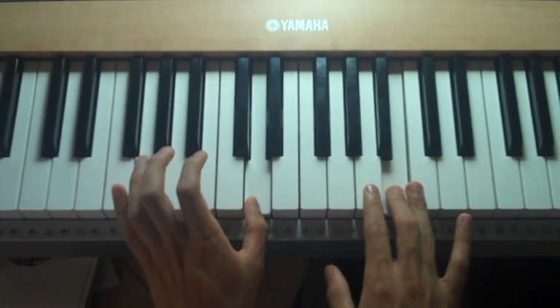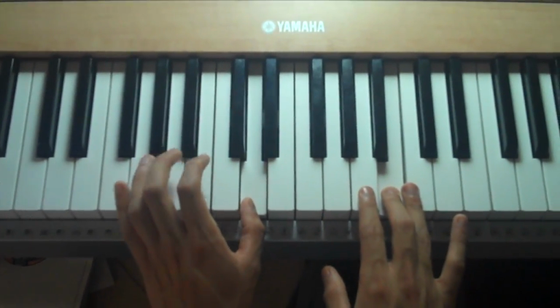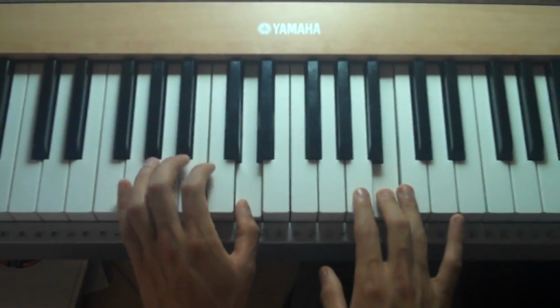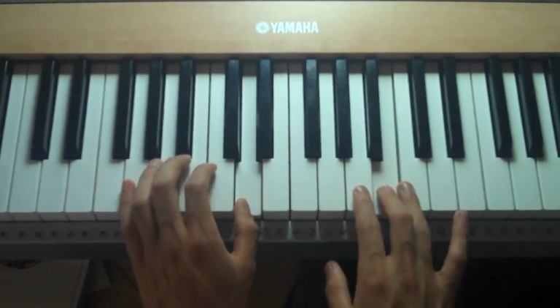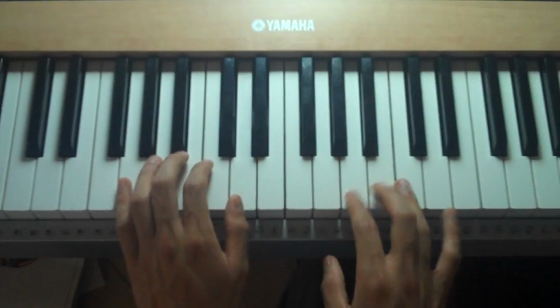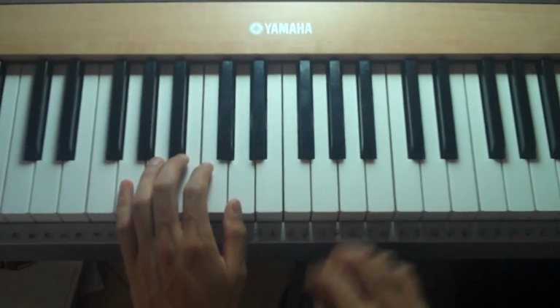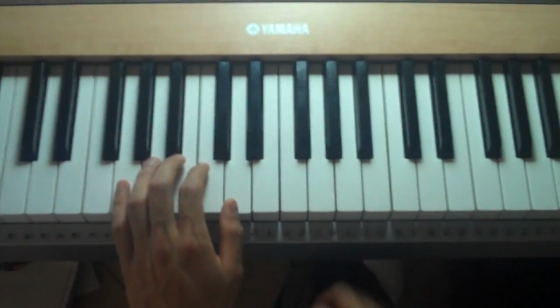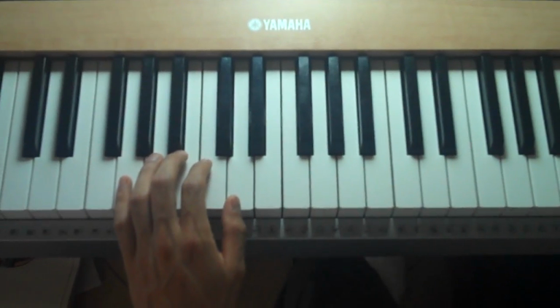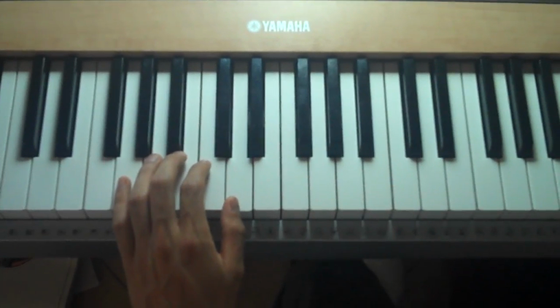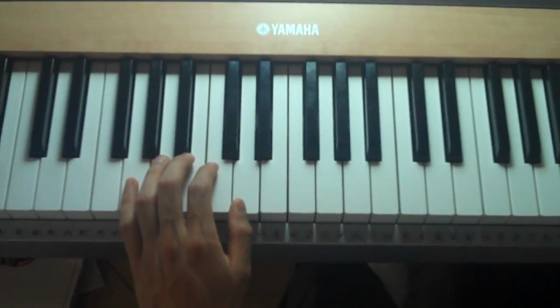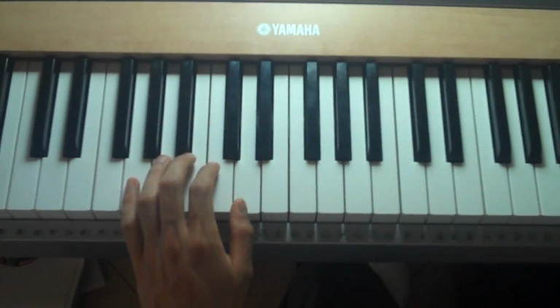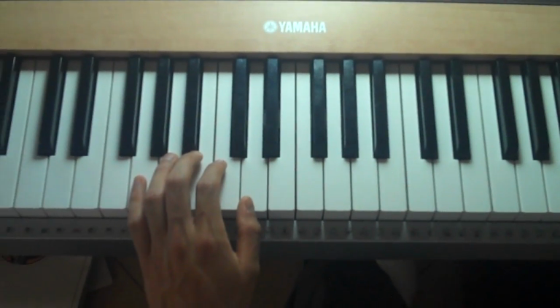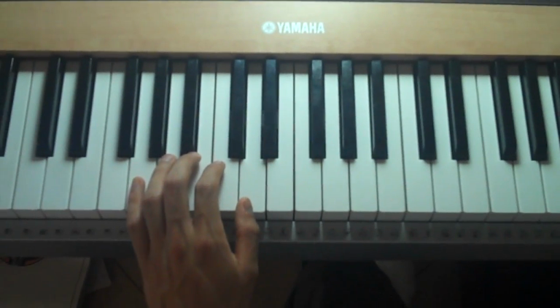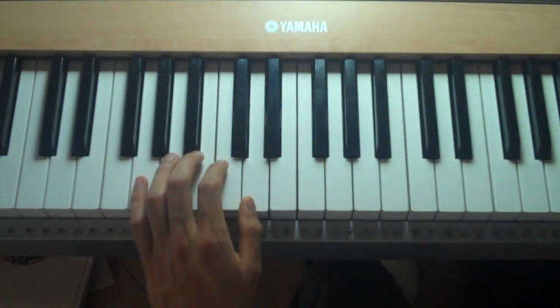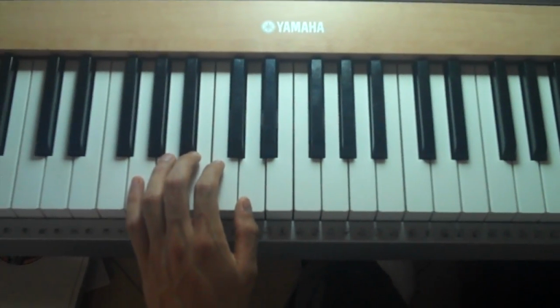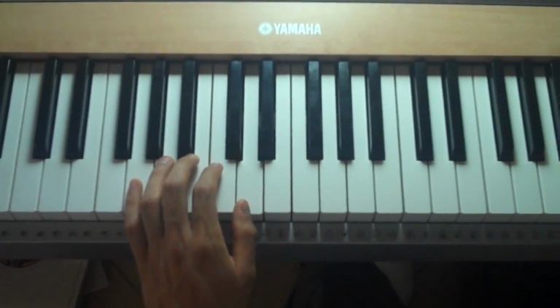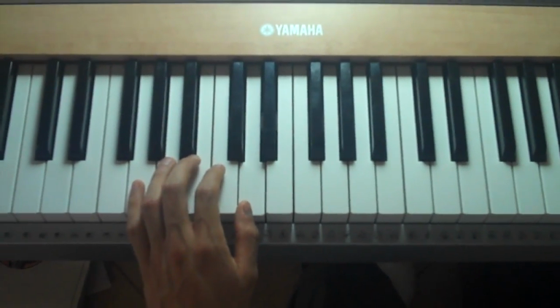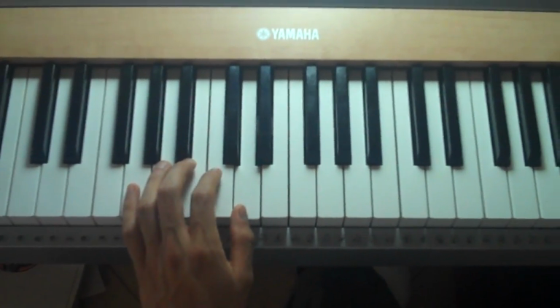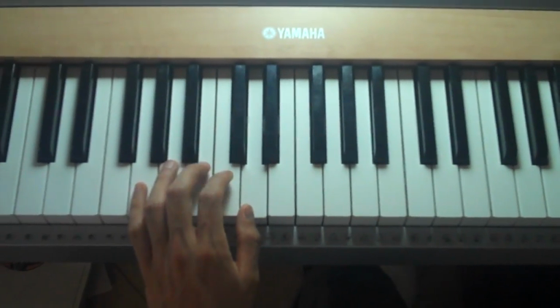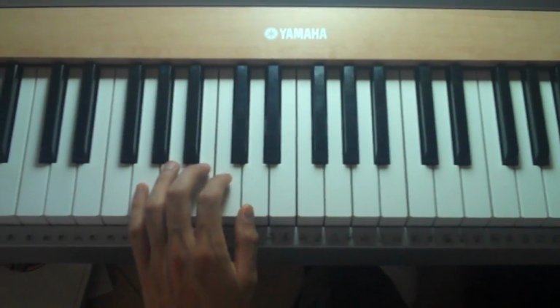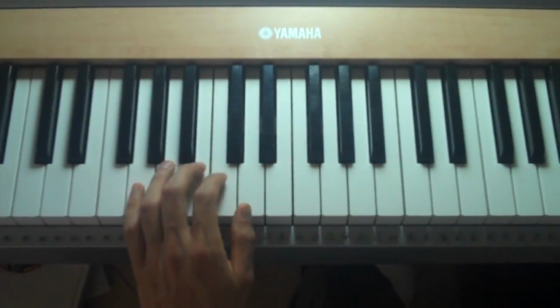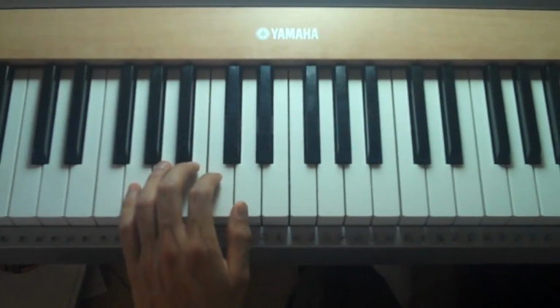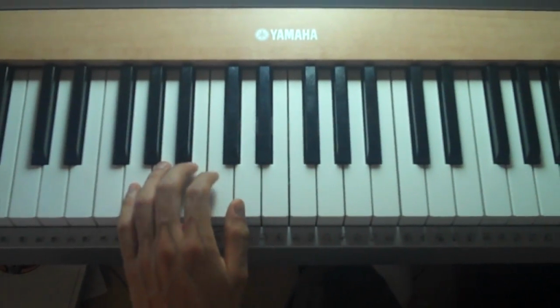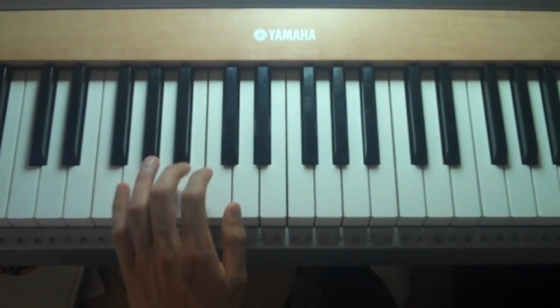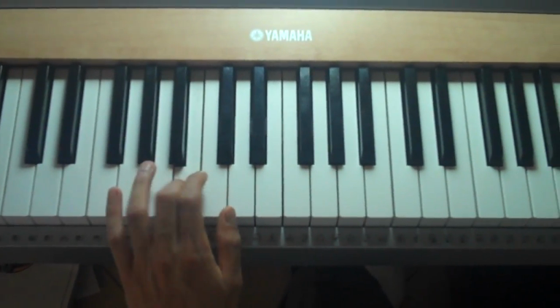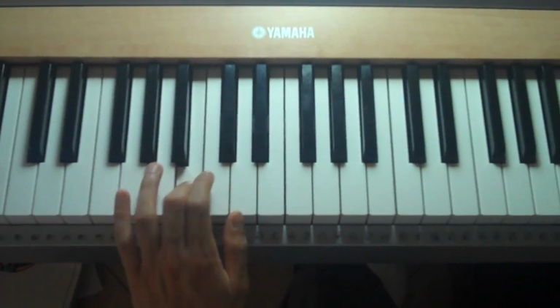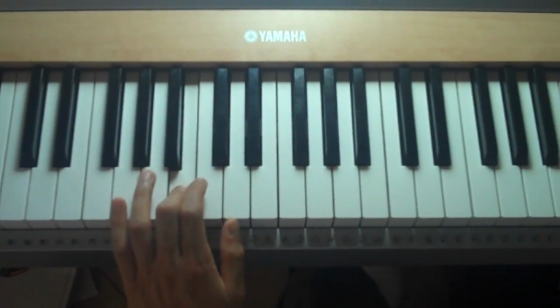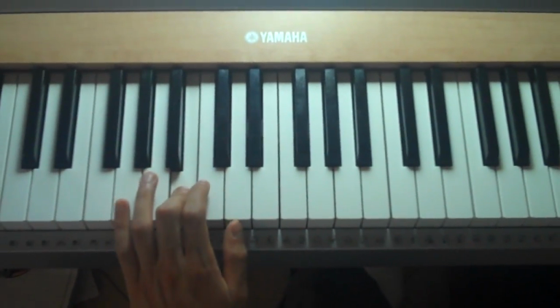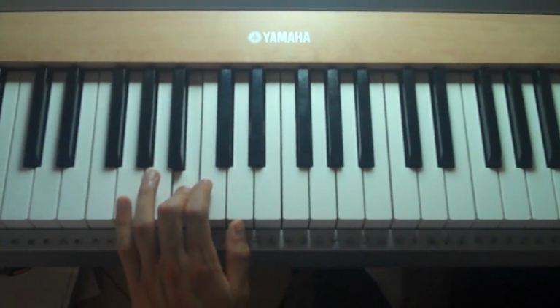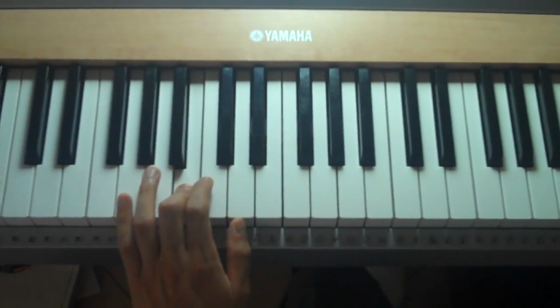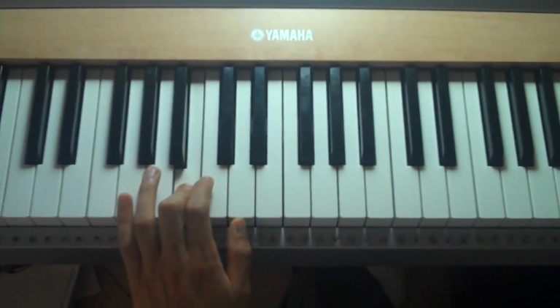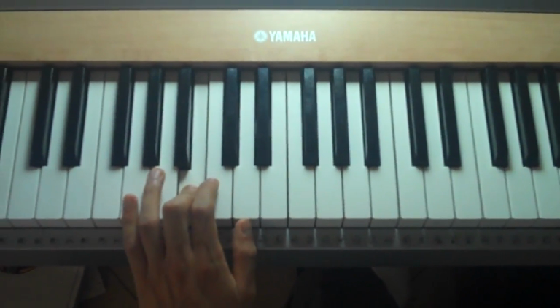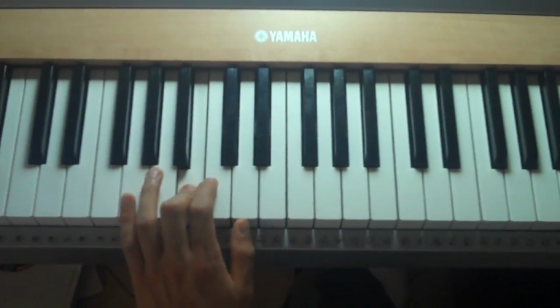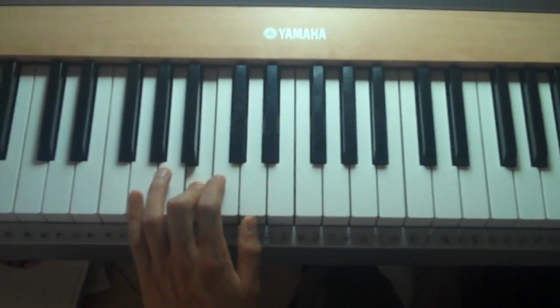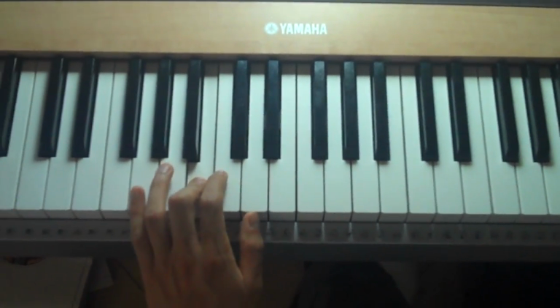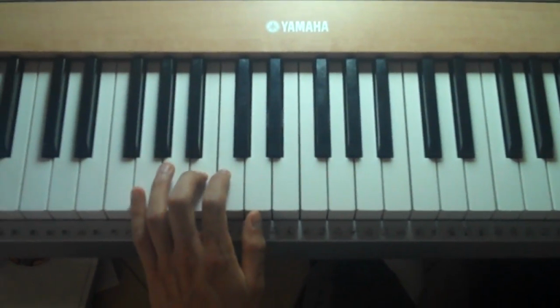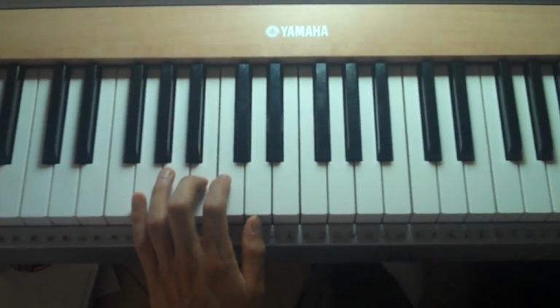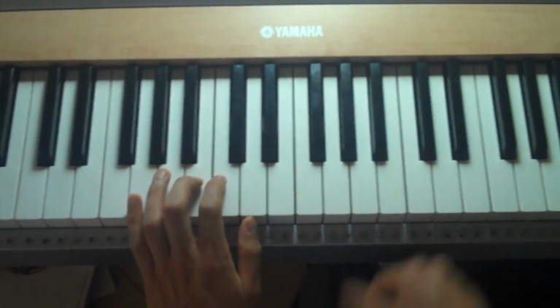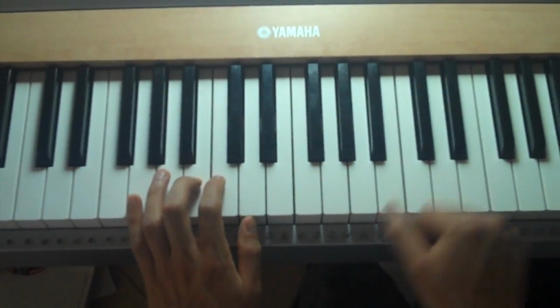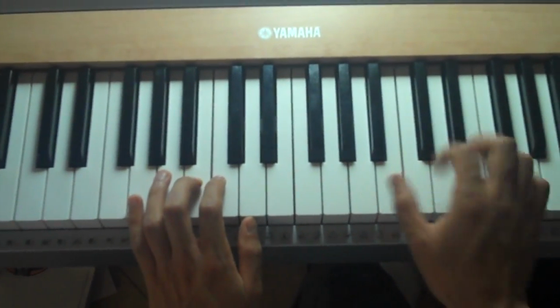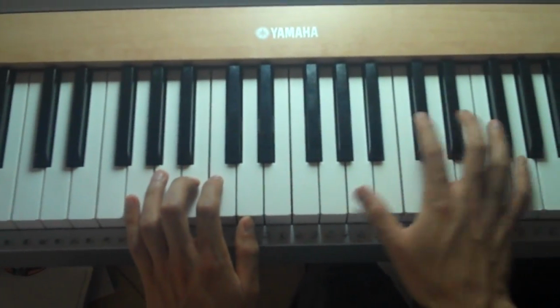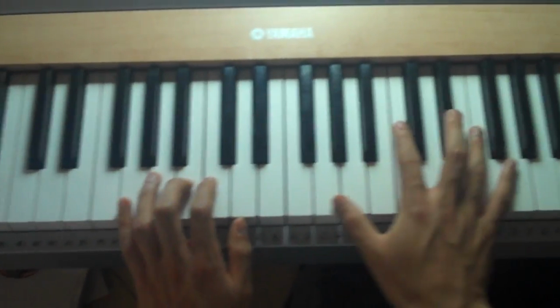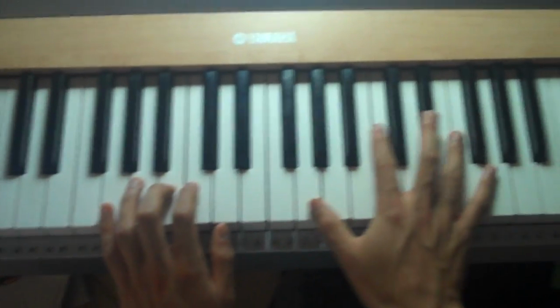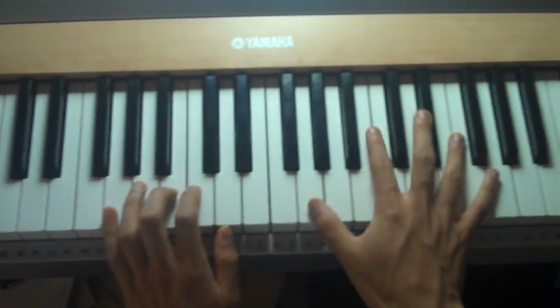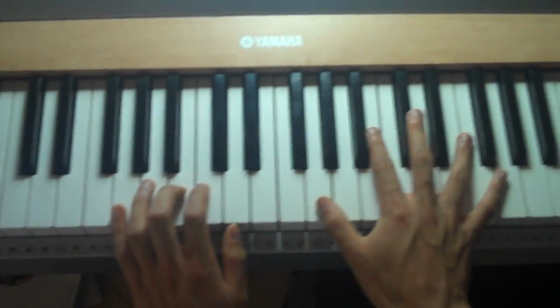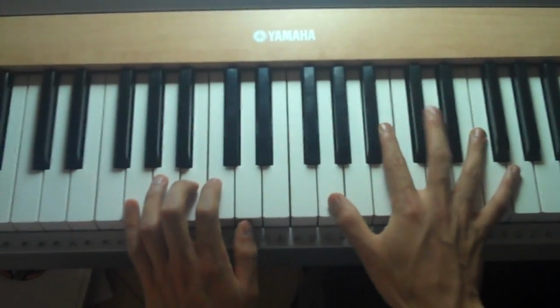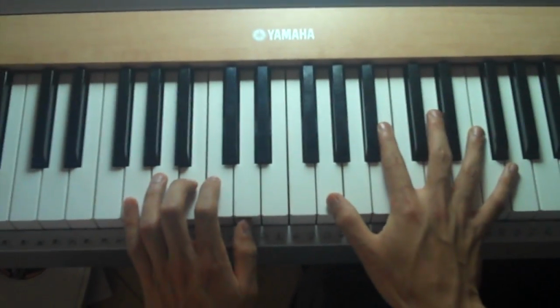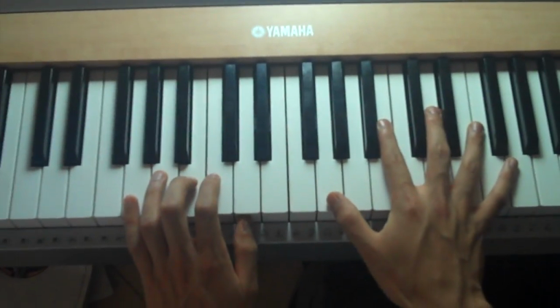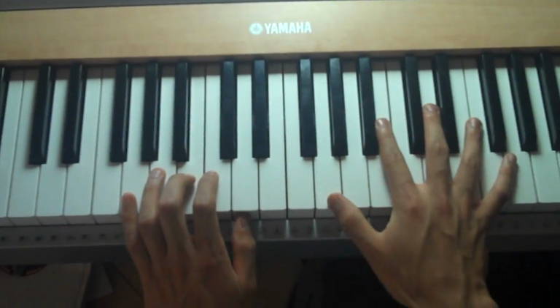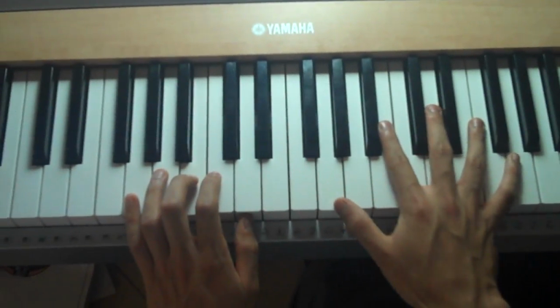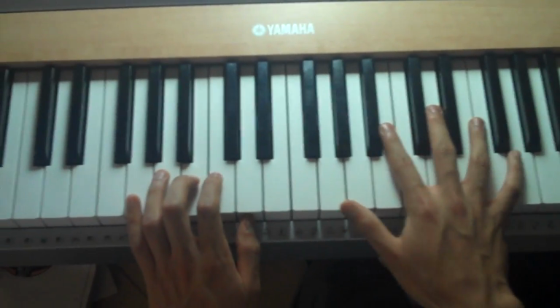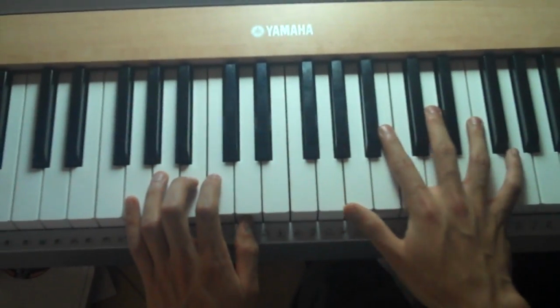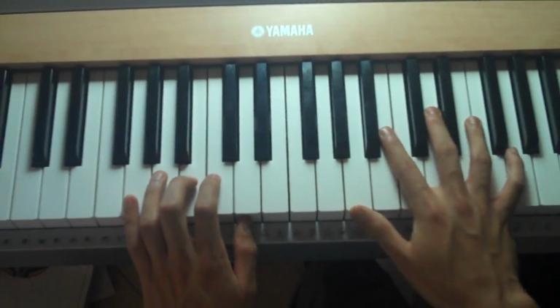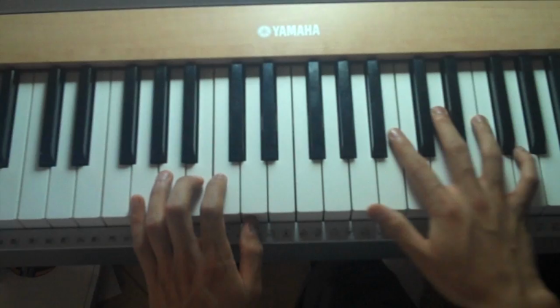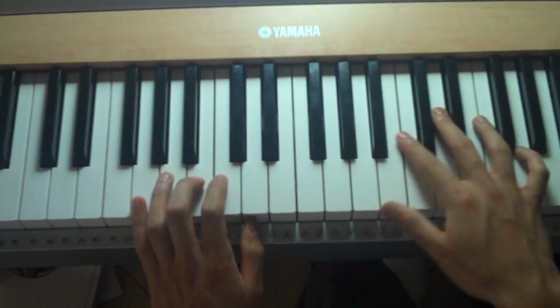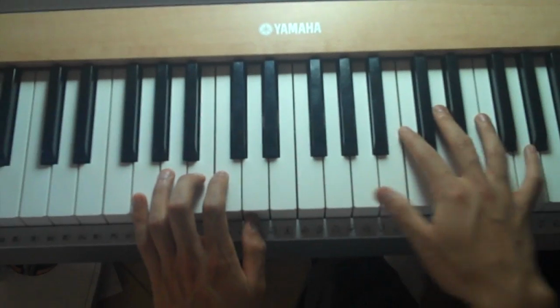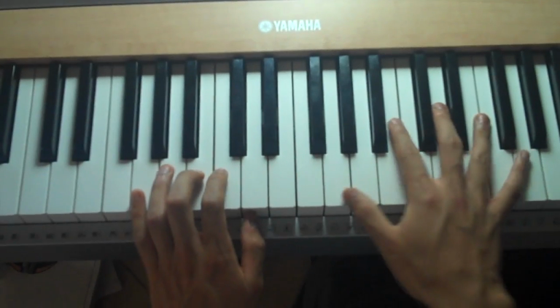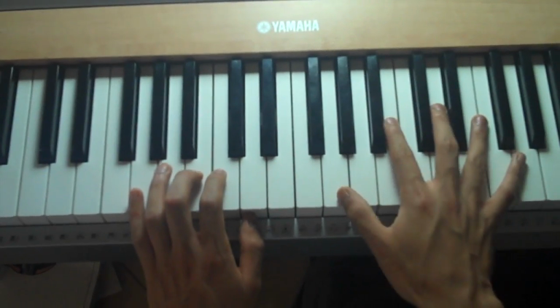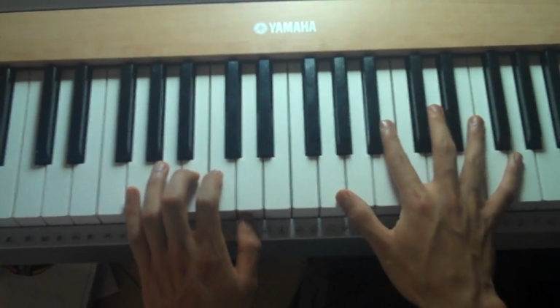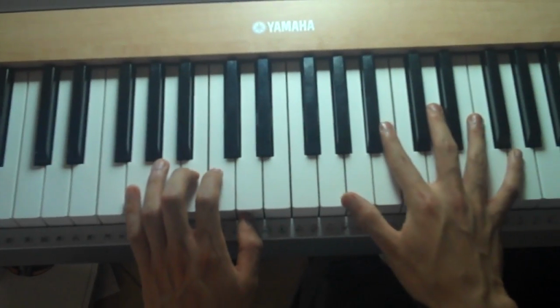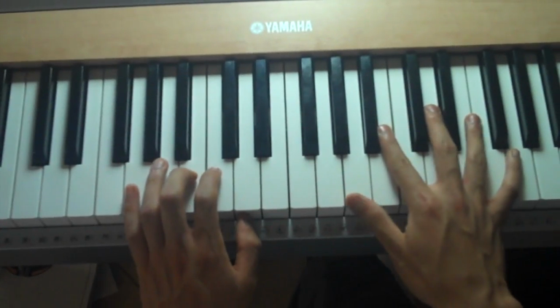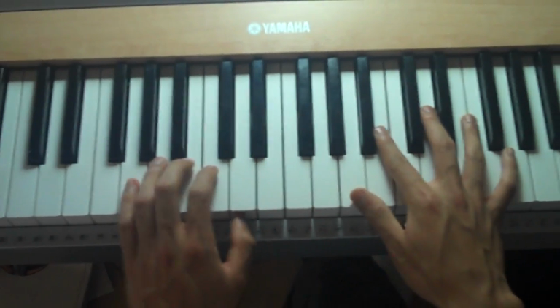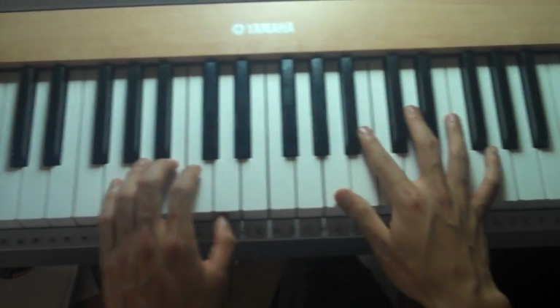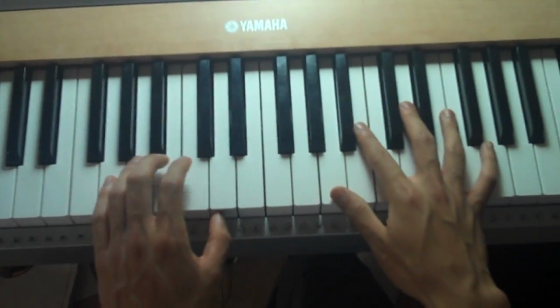Okay, then your left hand's going to be playing a B, and your right hand's going to be doing that octave thing, so it's going to play like this.